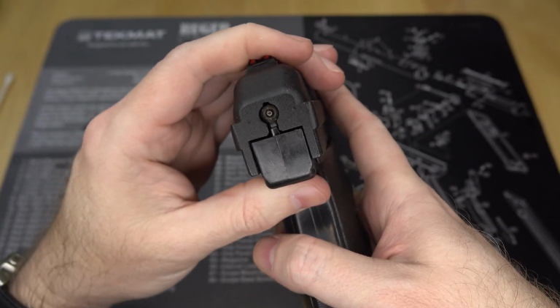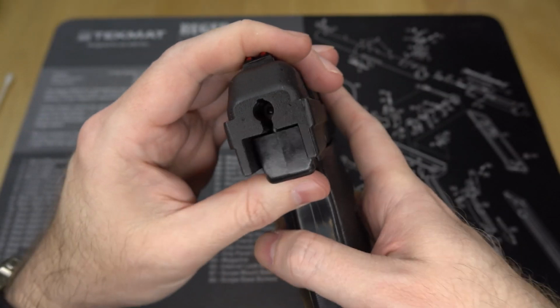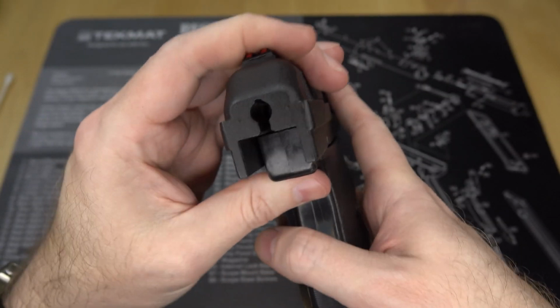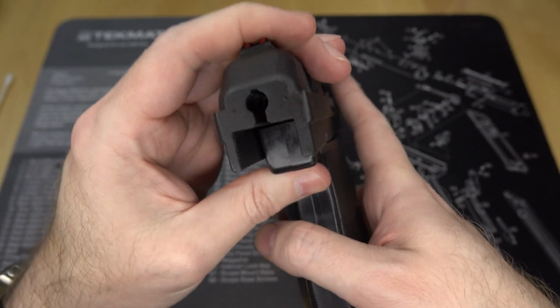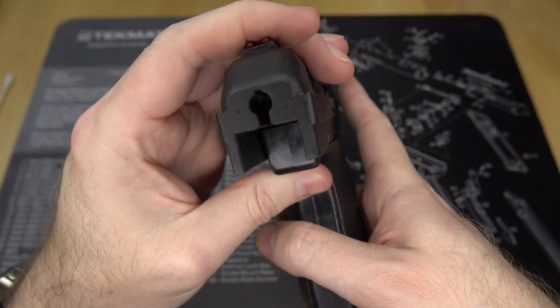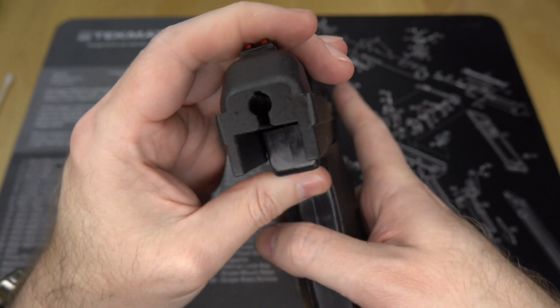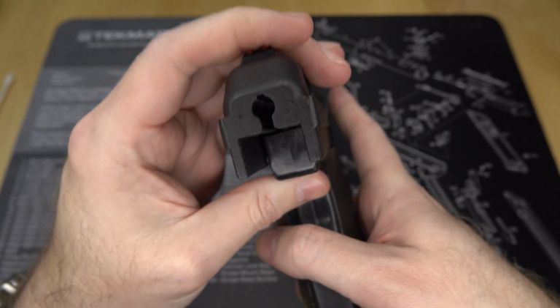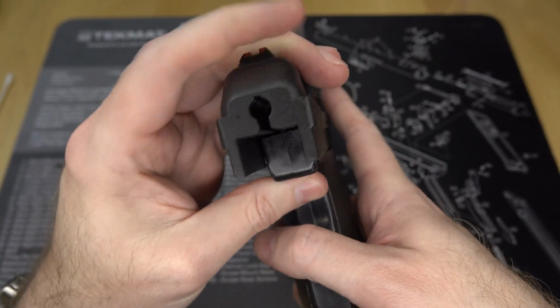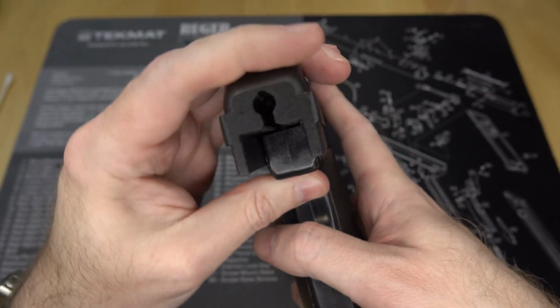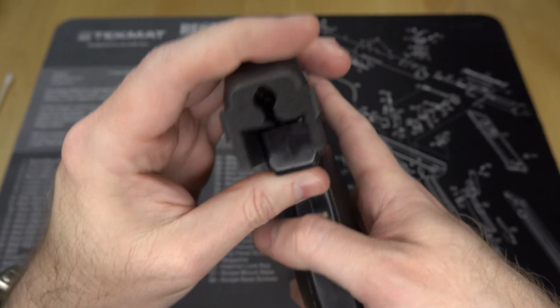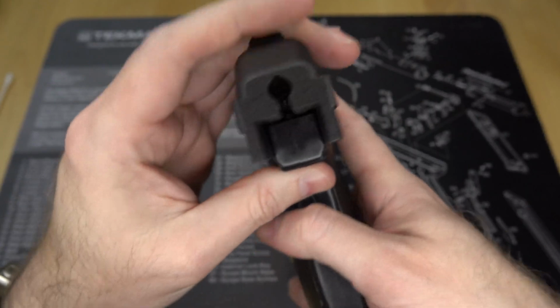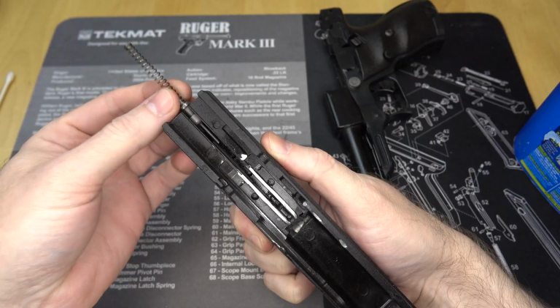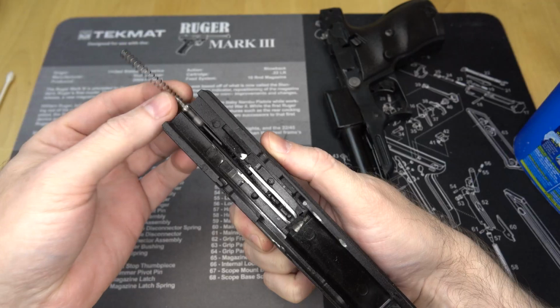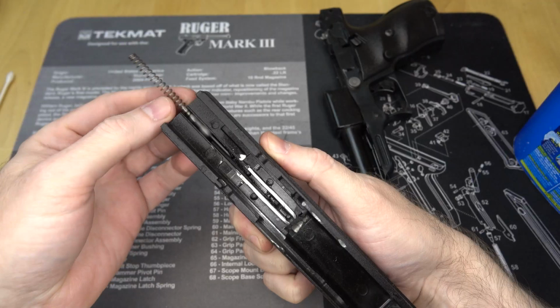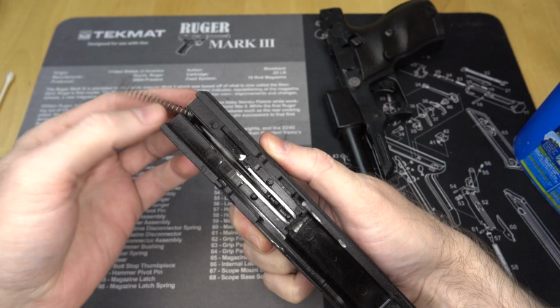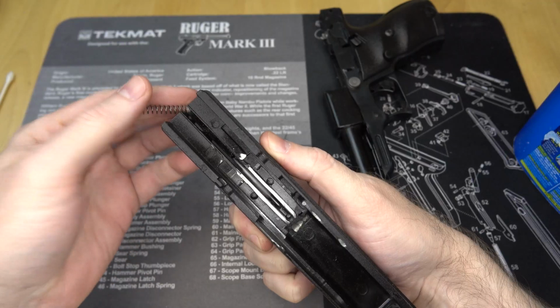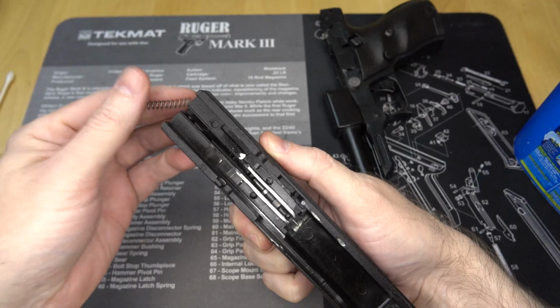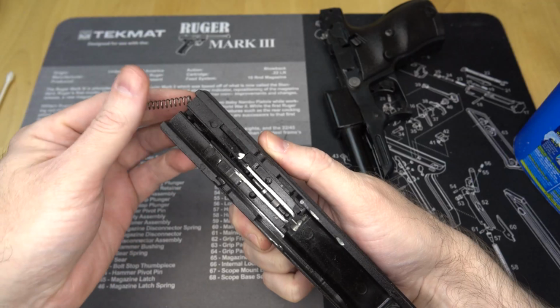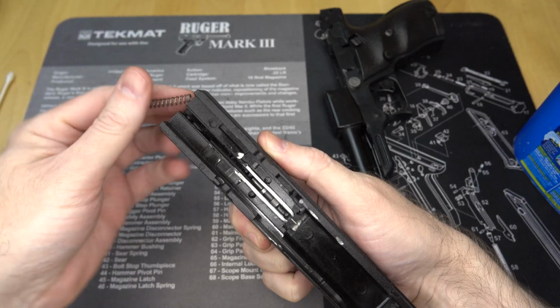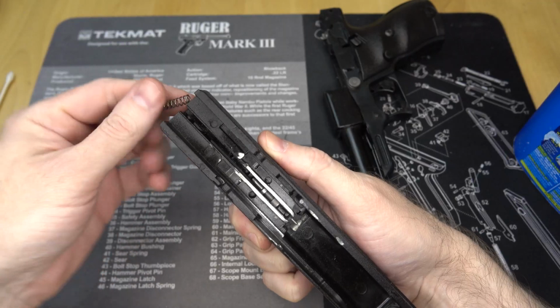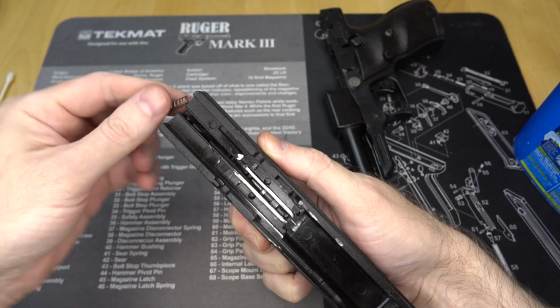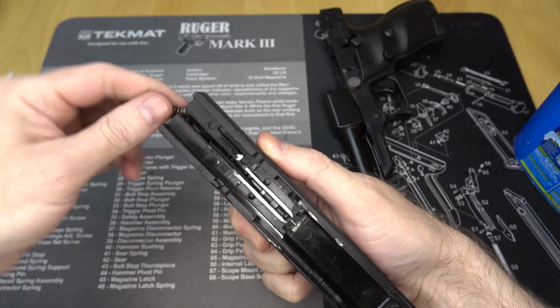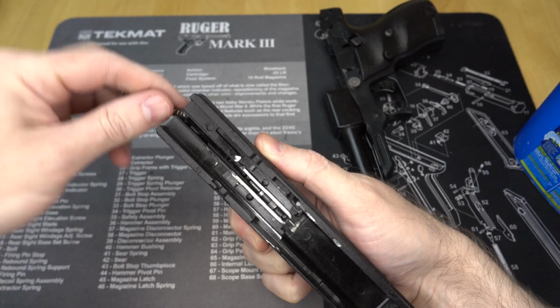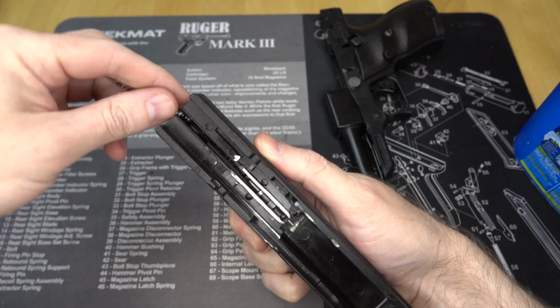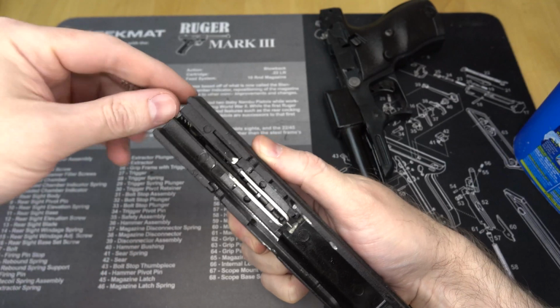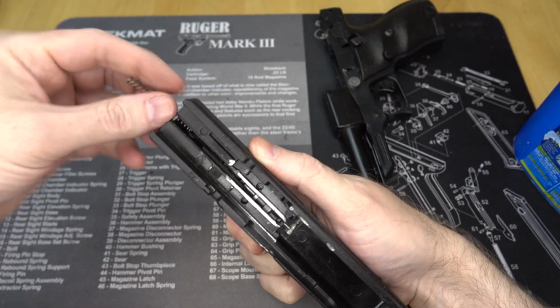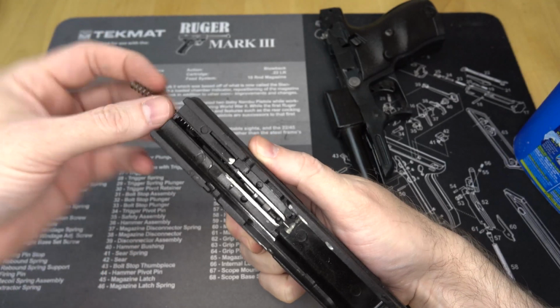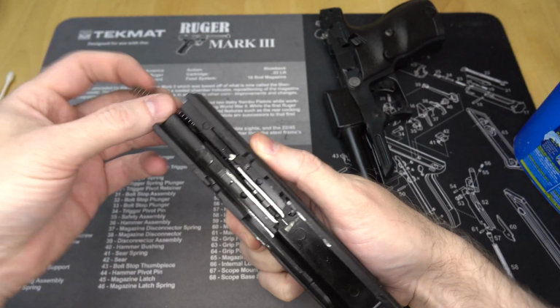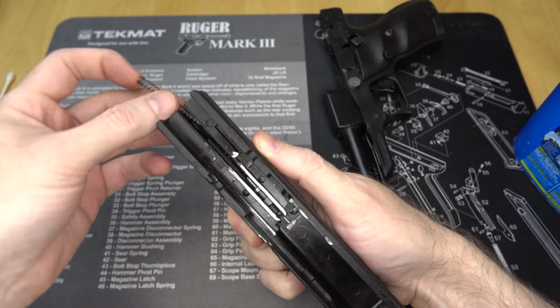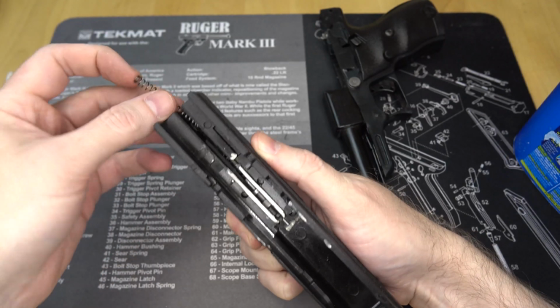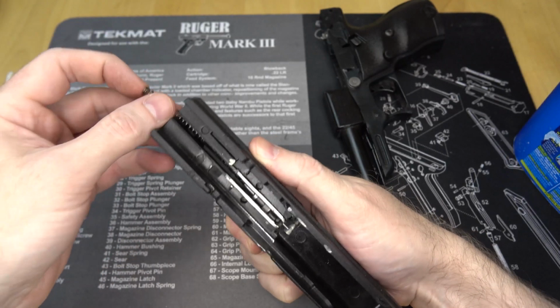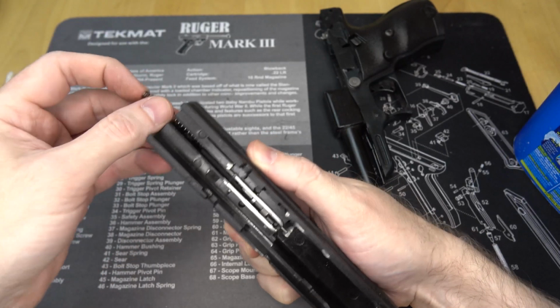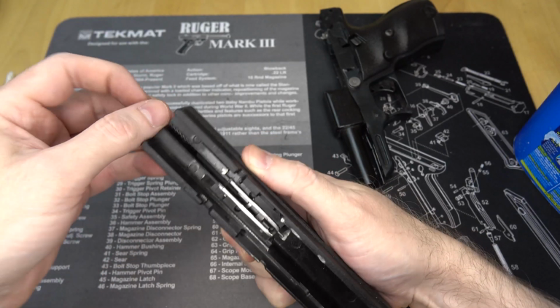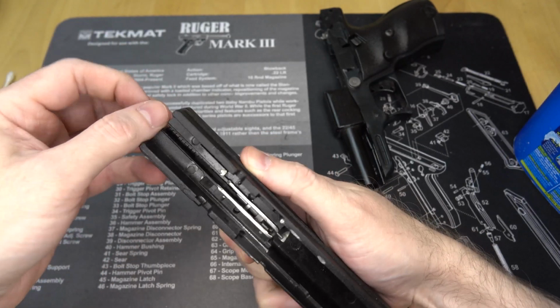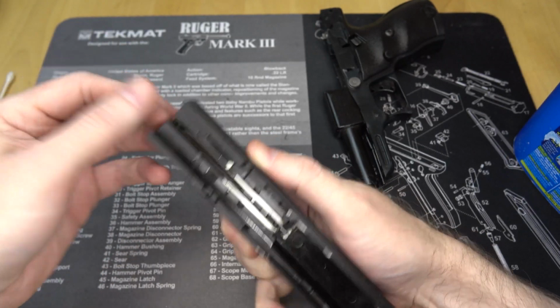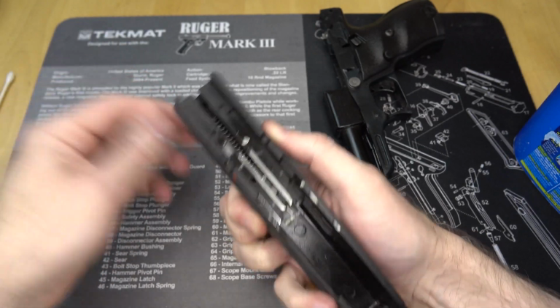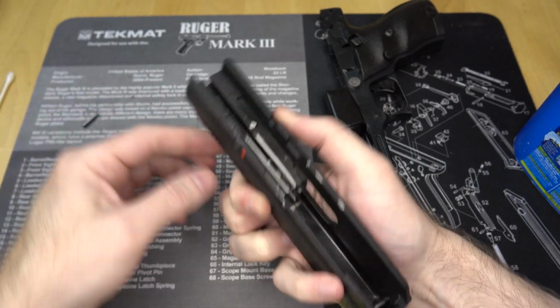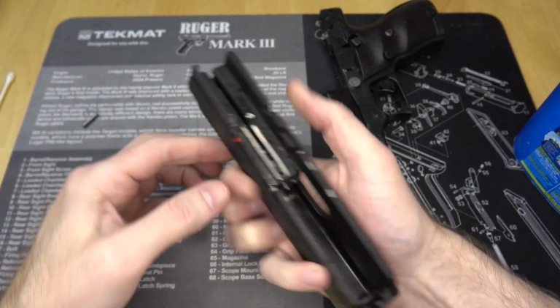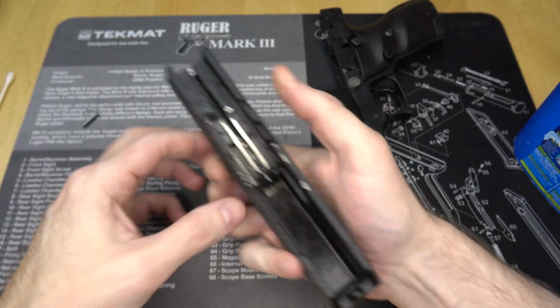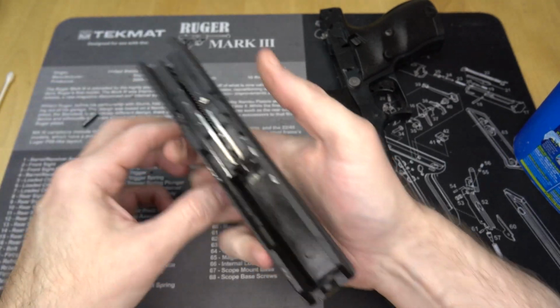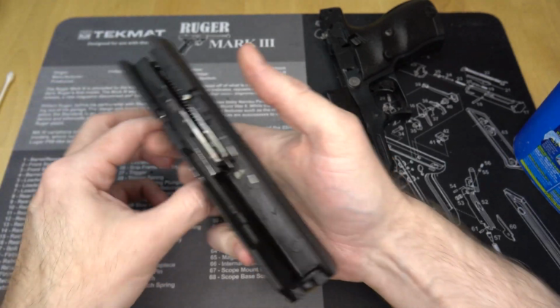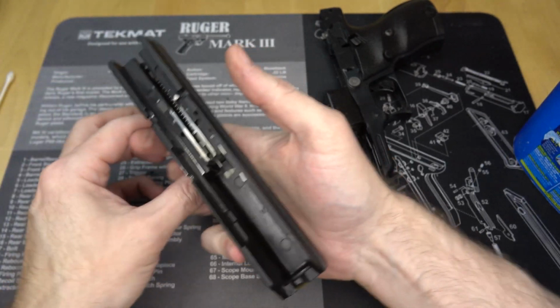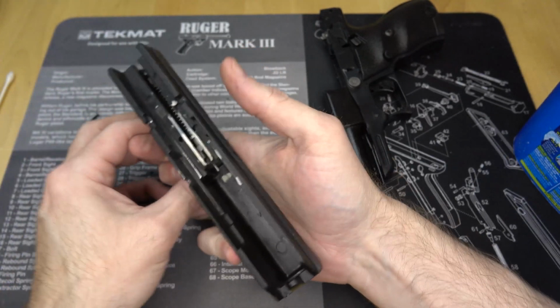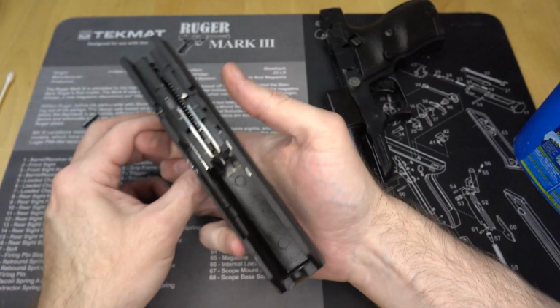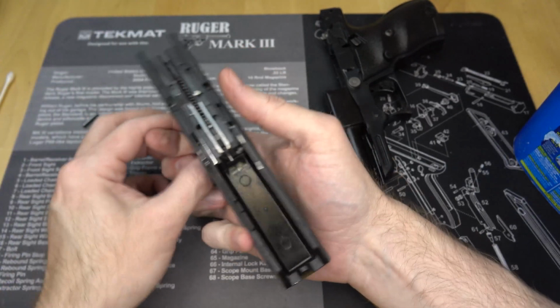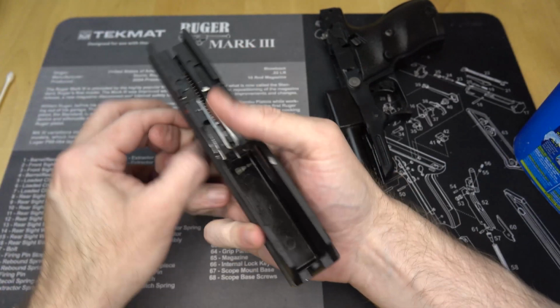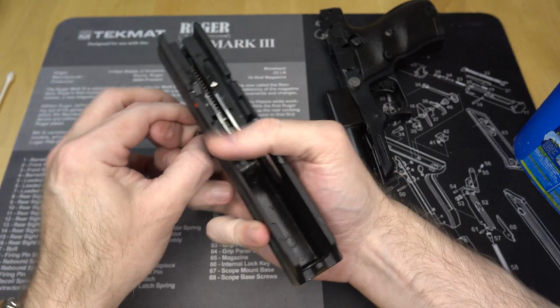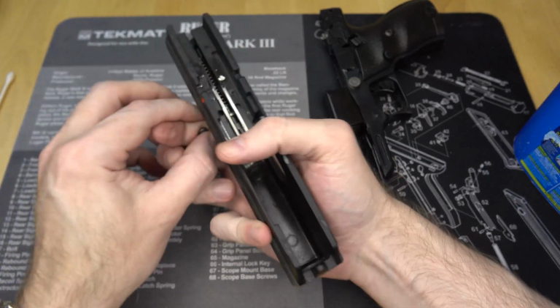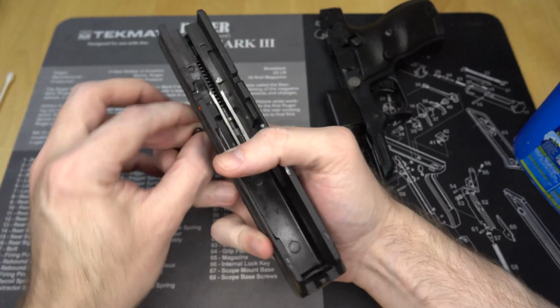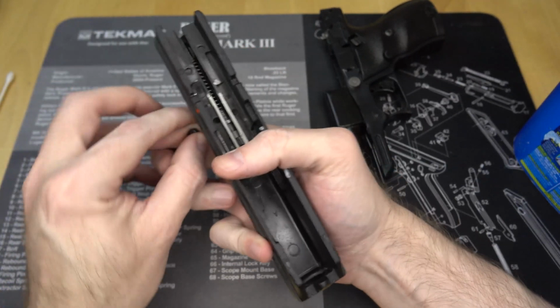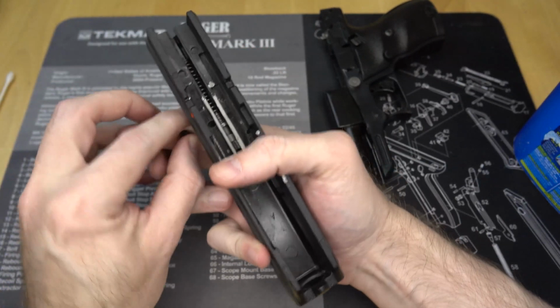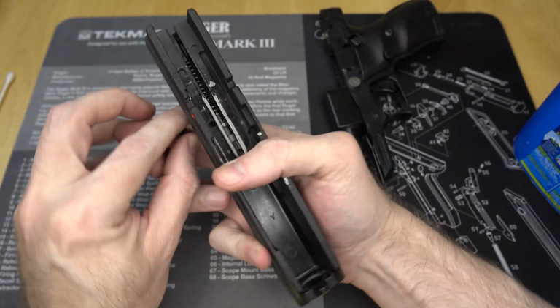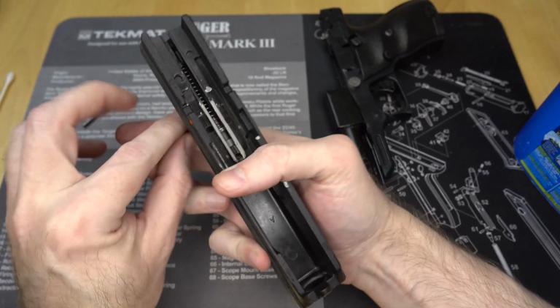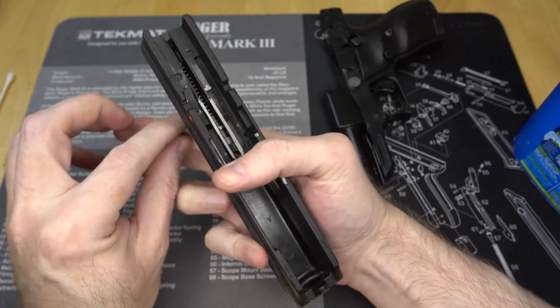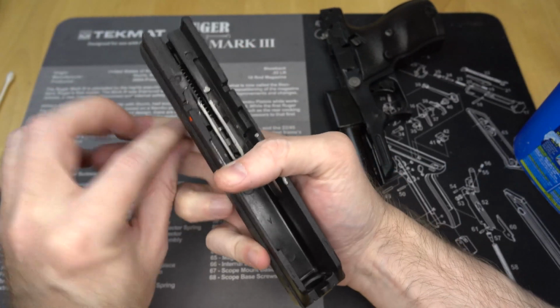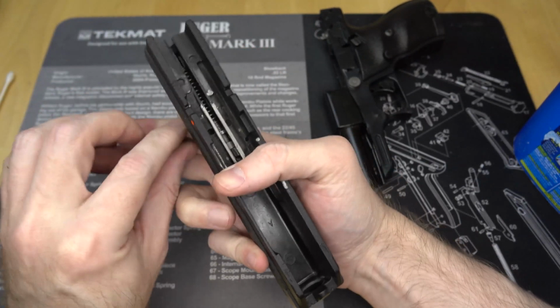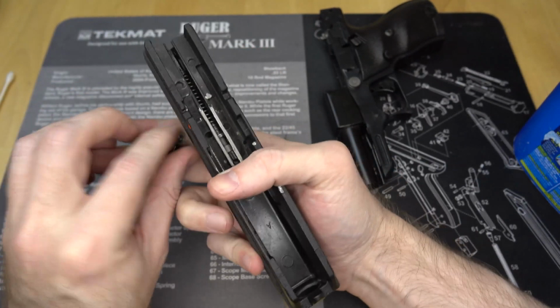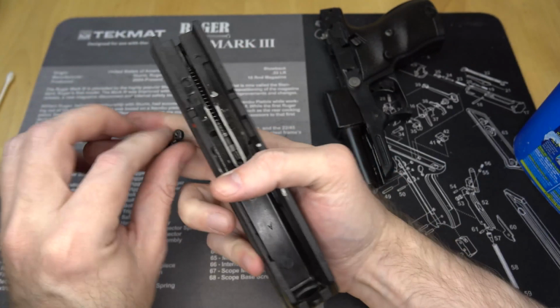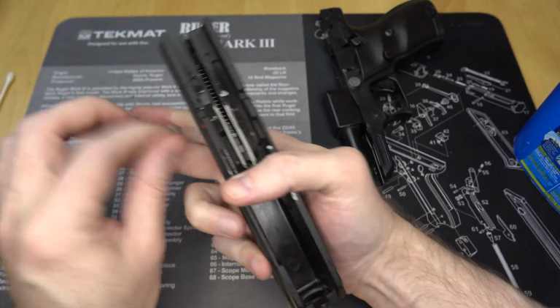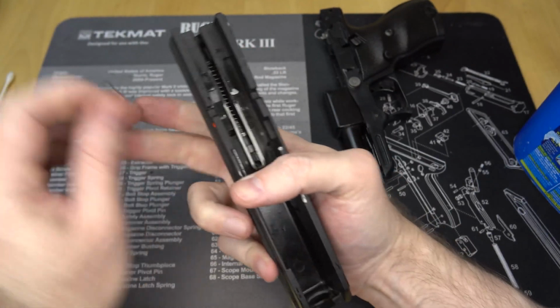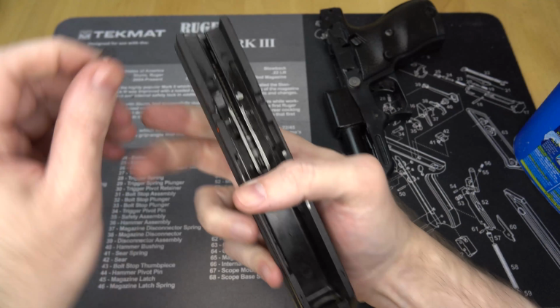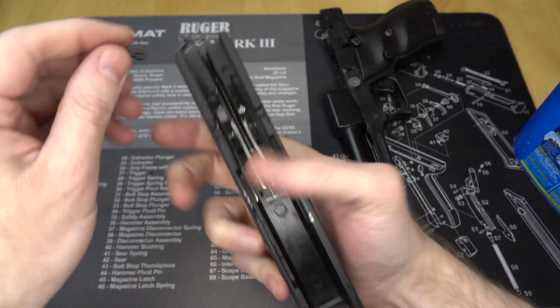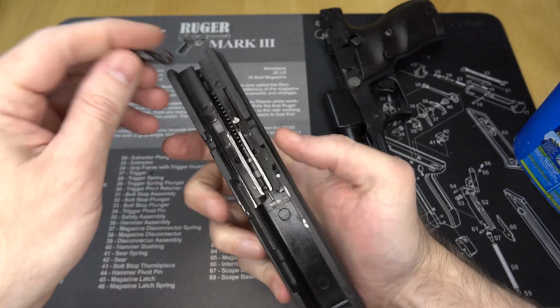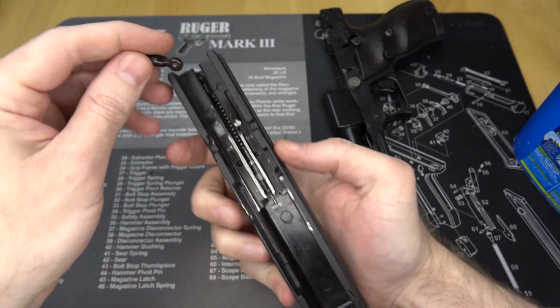So what does the plumbus do? It actually does a couple of things. First, it sits in the back of the frame, held in place by that roll pin, and fits into a channel in the middle of the slide. The plumbus replaces the rails on a normal gun, so as the slide reciprocates it slides along the barrel and the plumbus — very simple. It's also pulling double duty as the plumbus also holds in the striker spring.